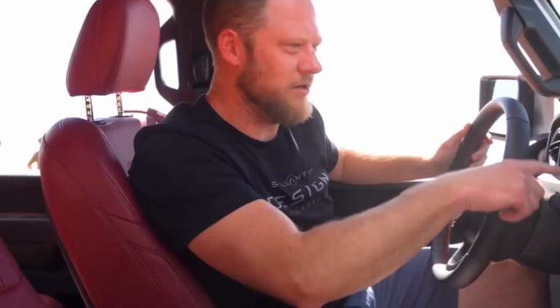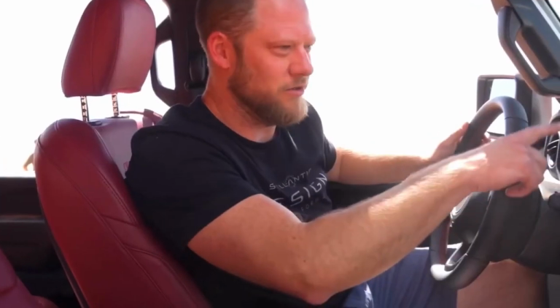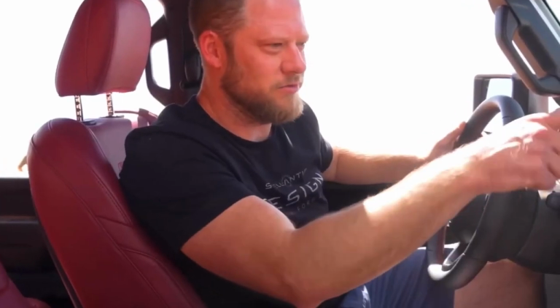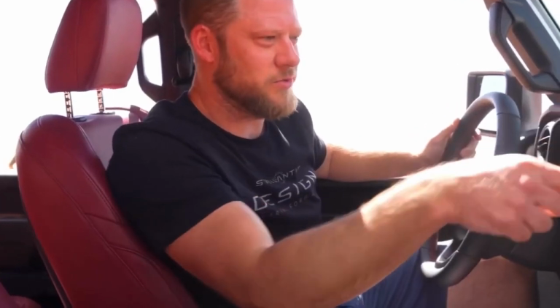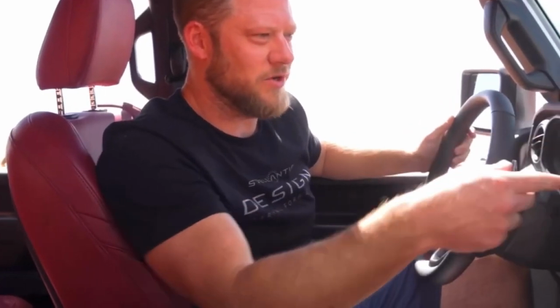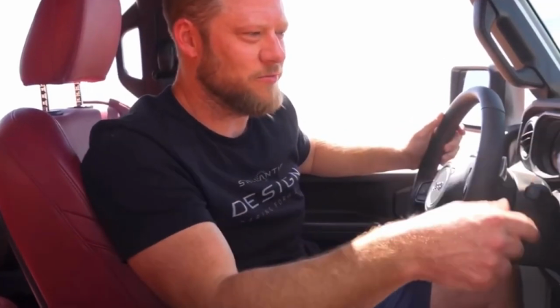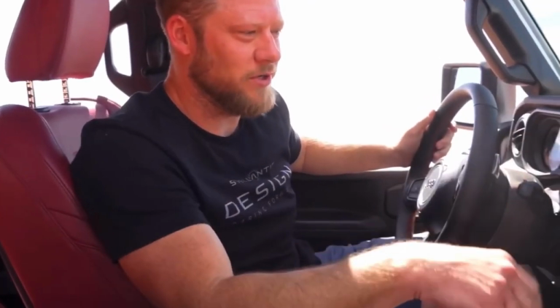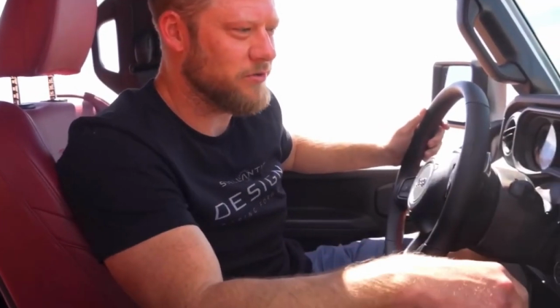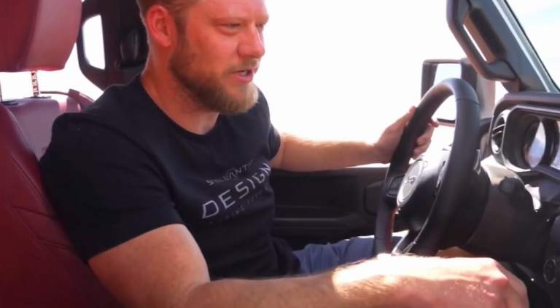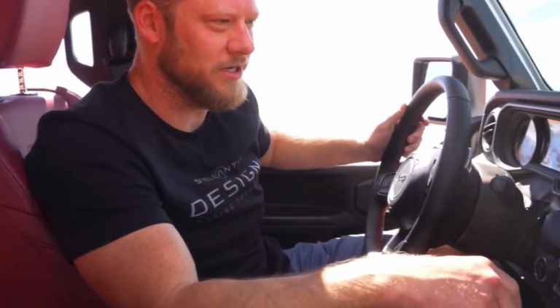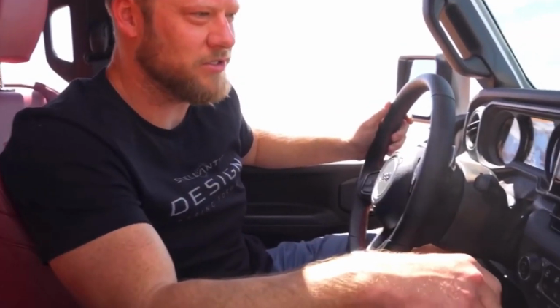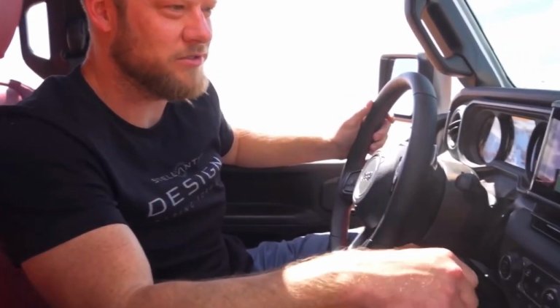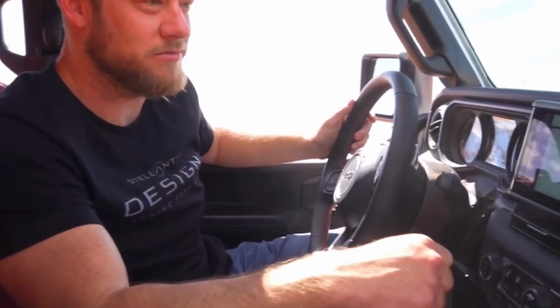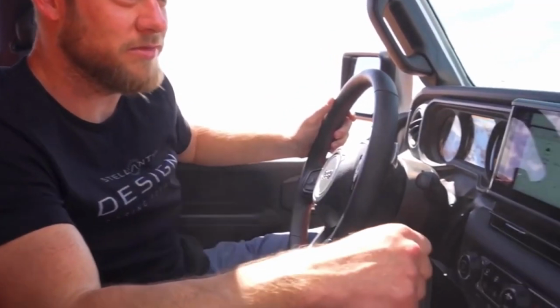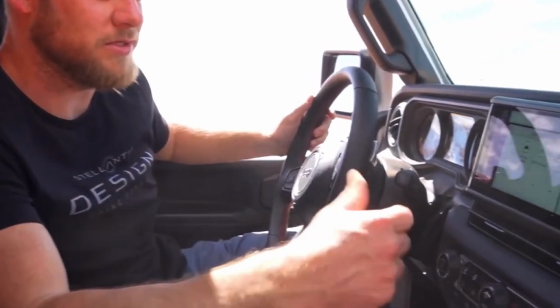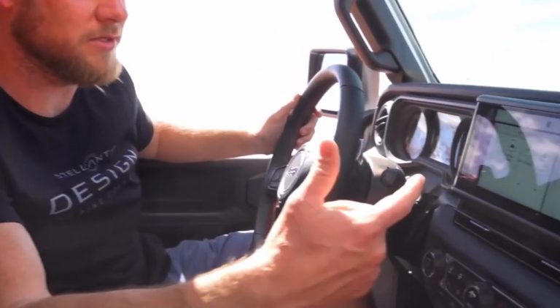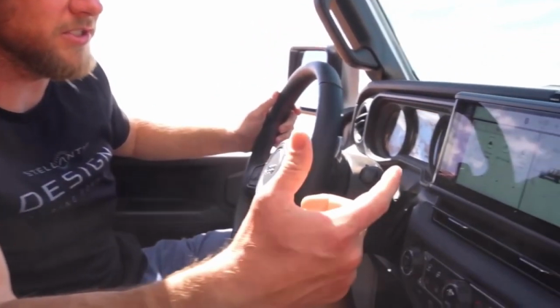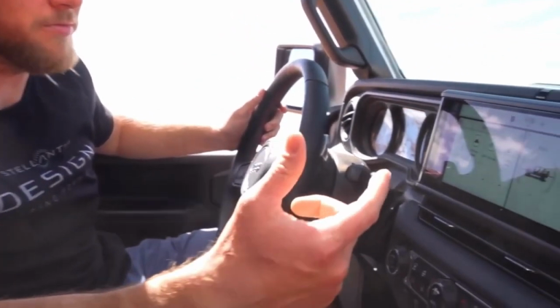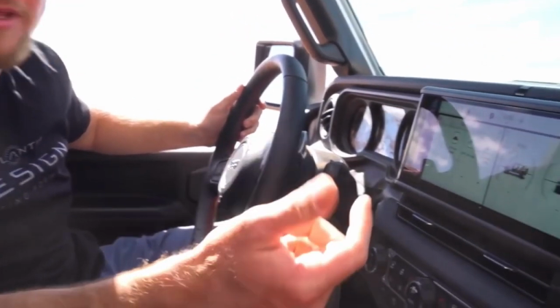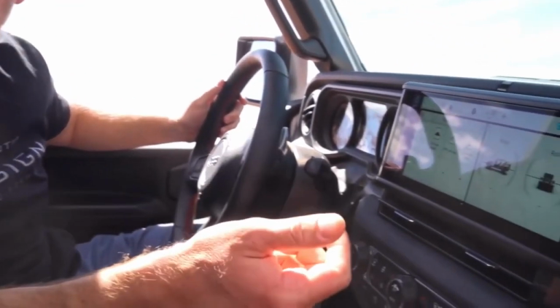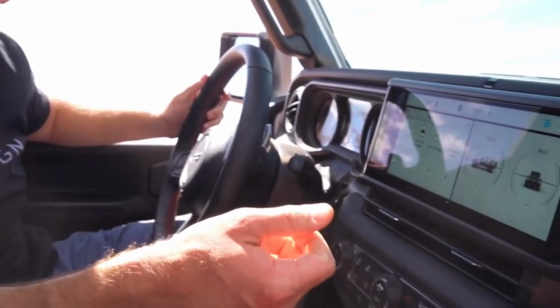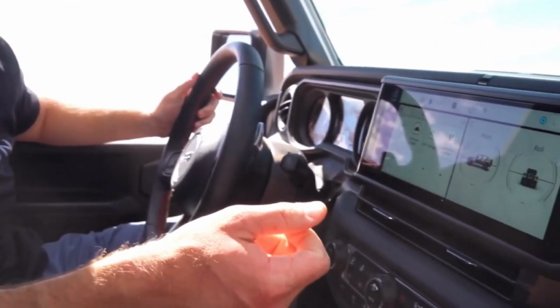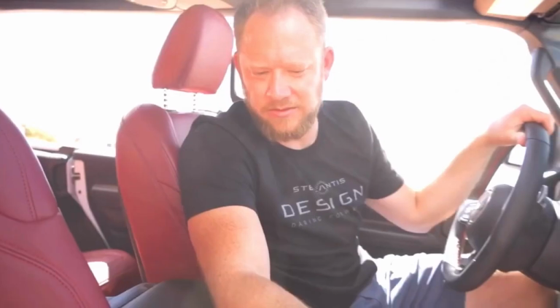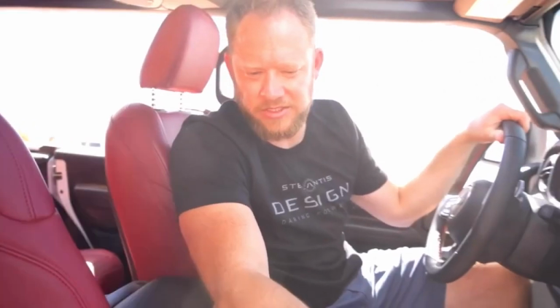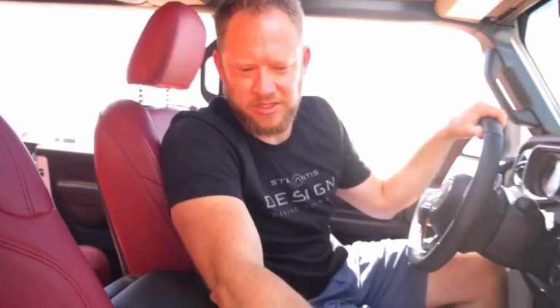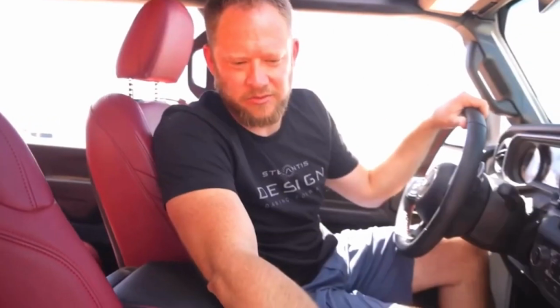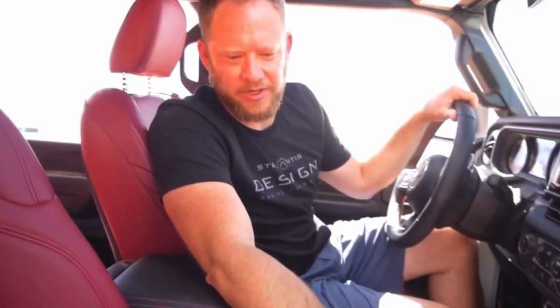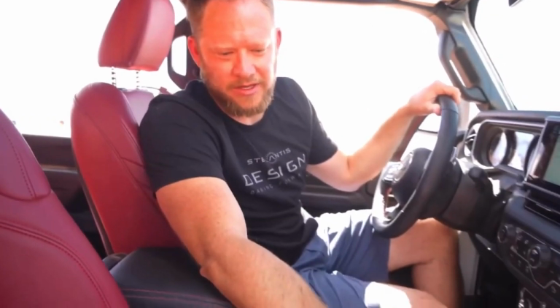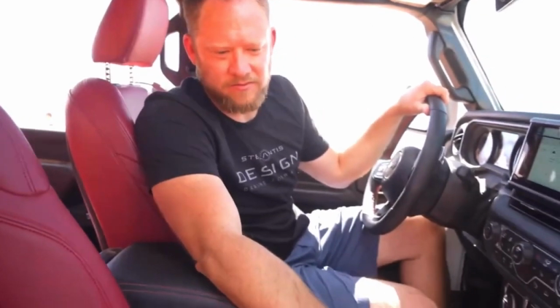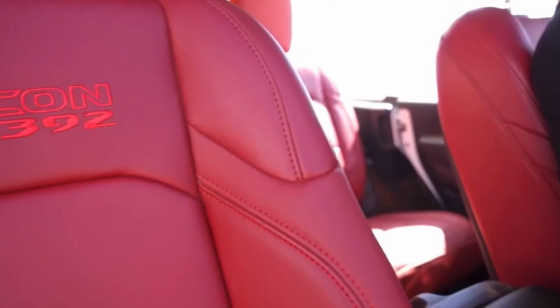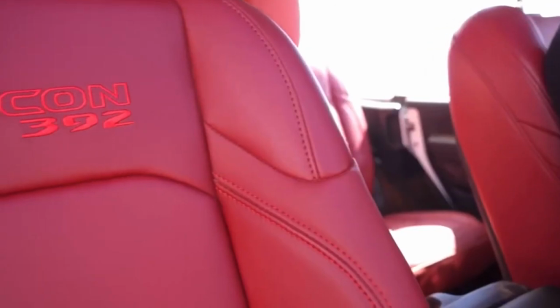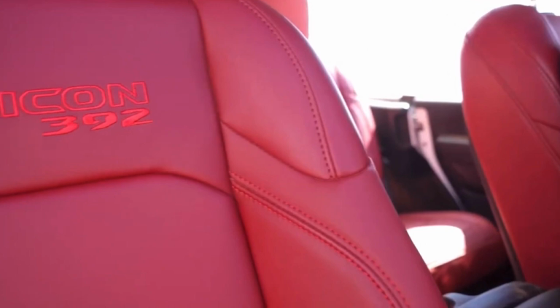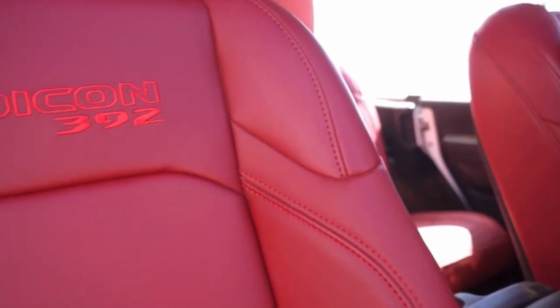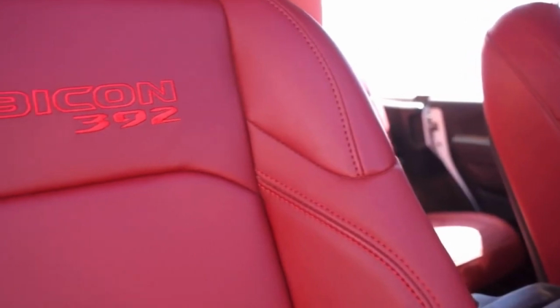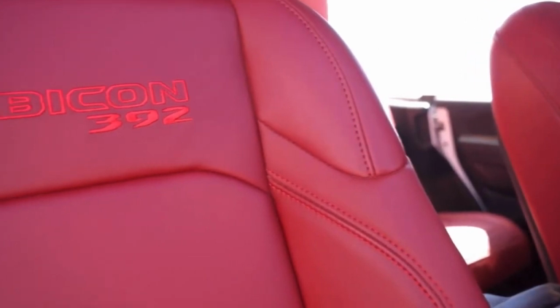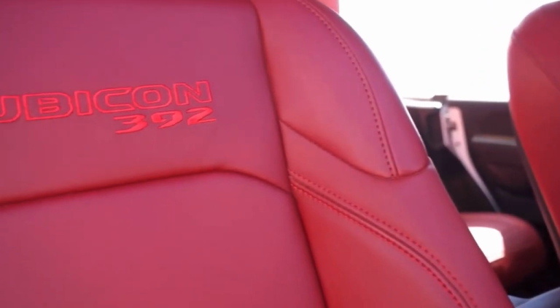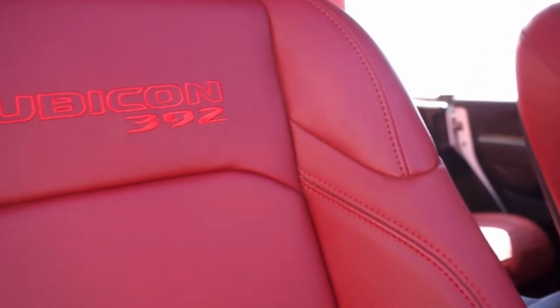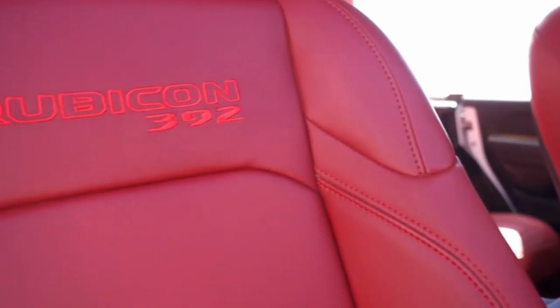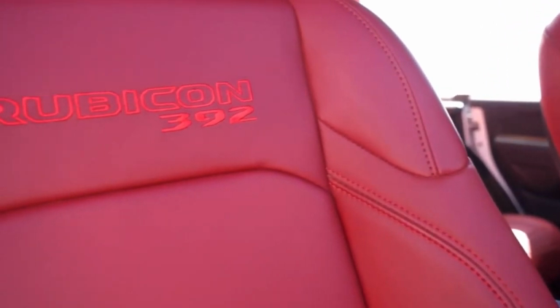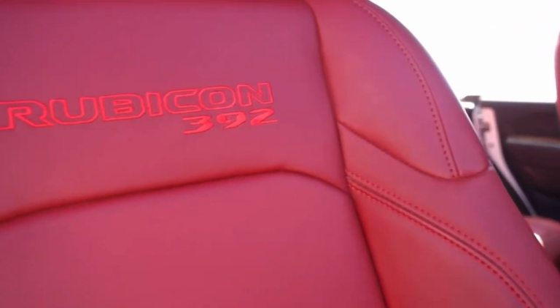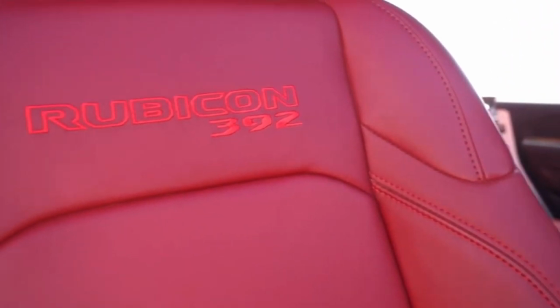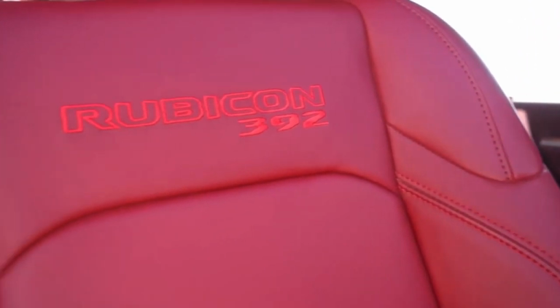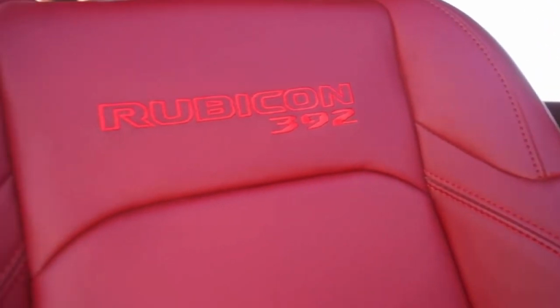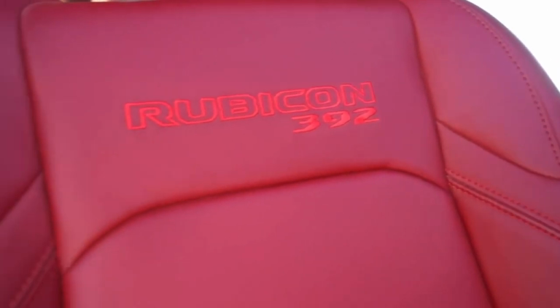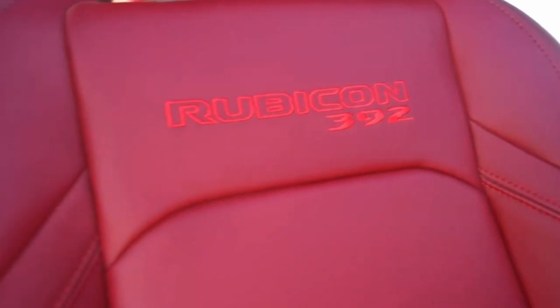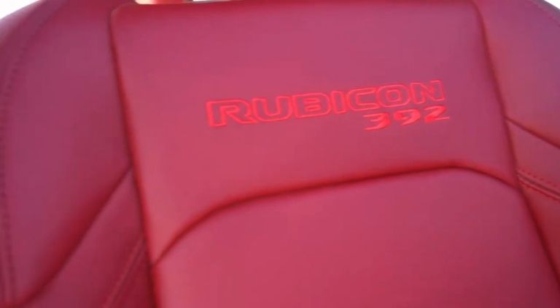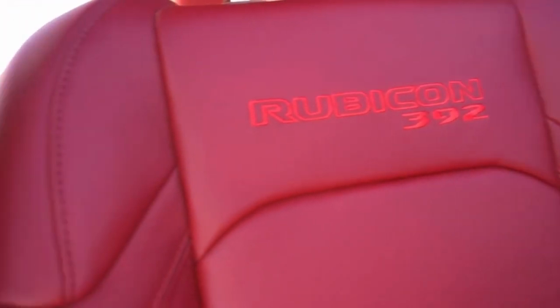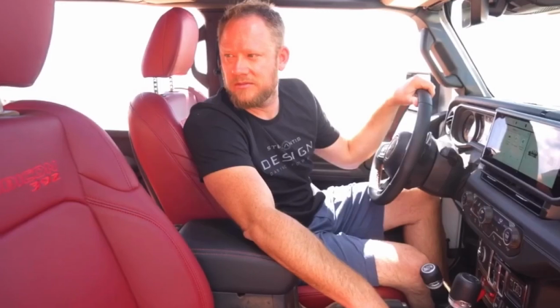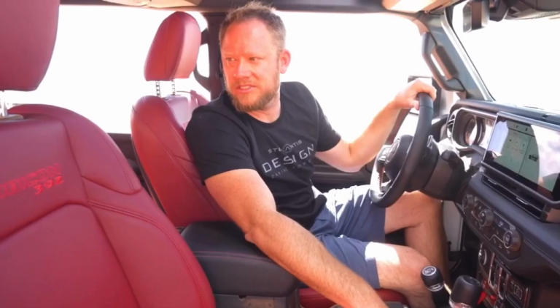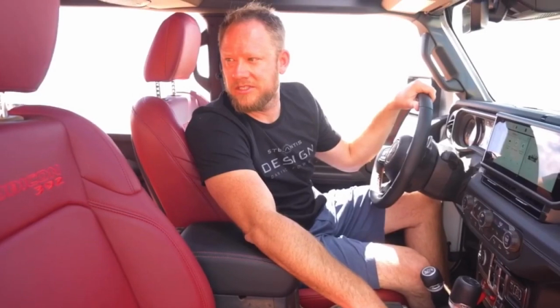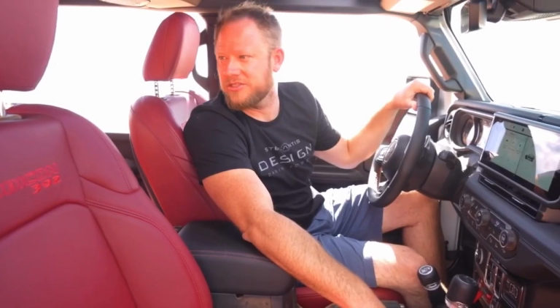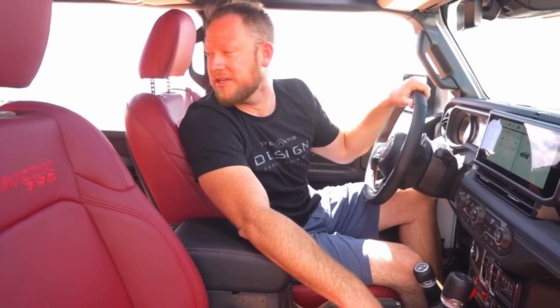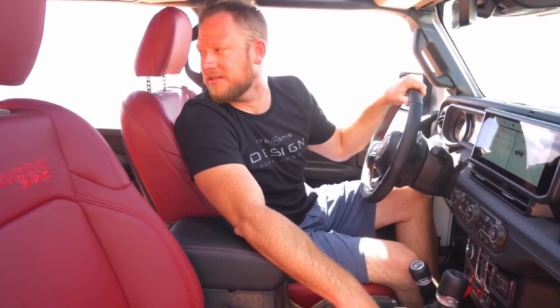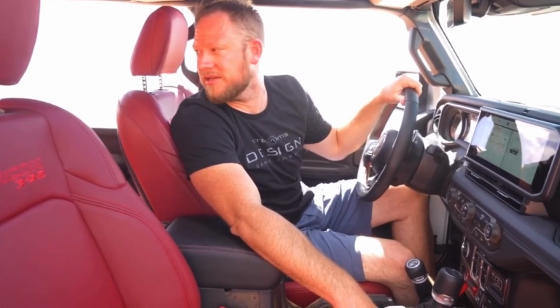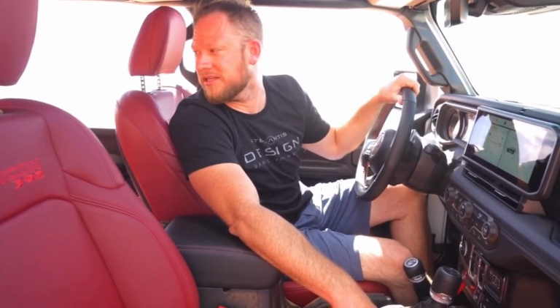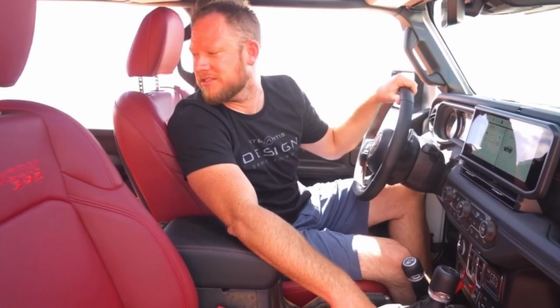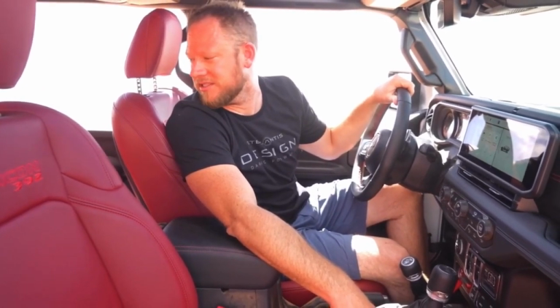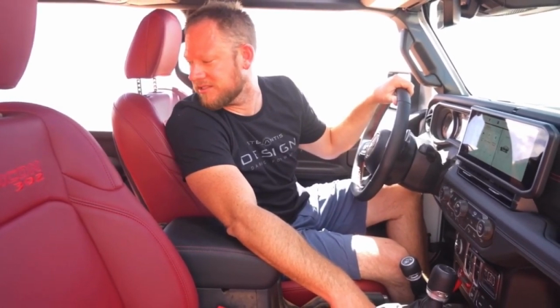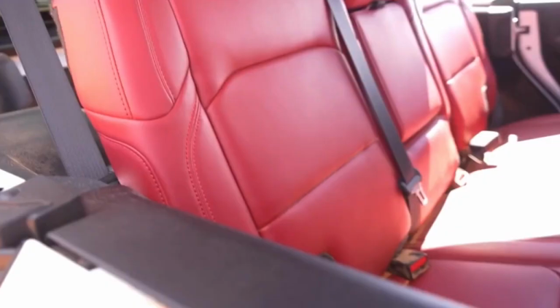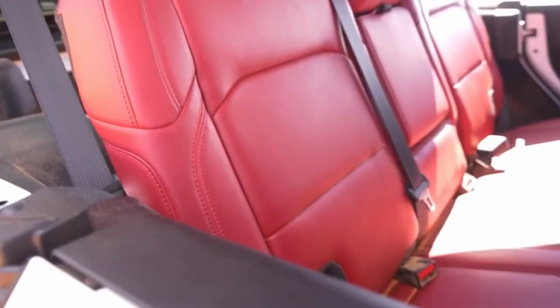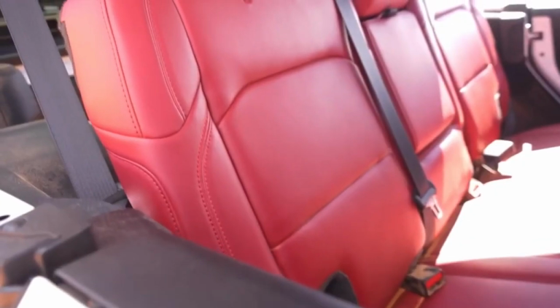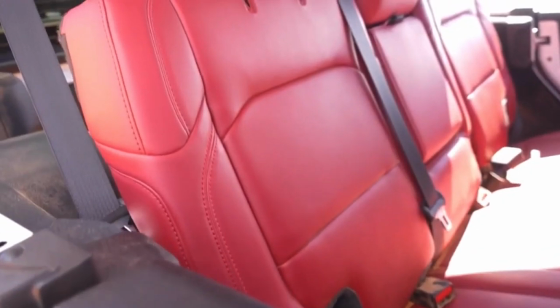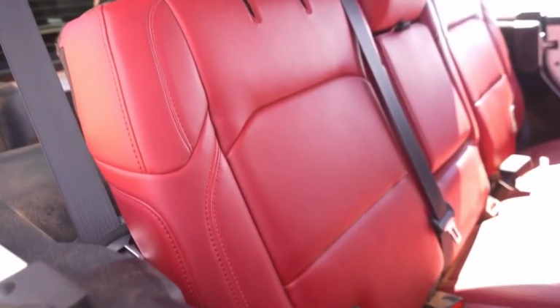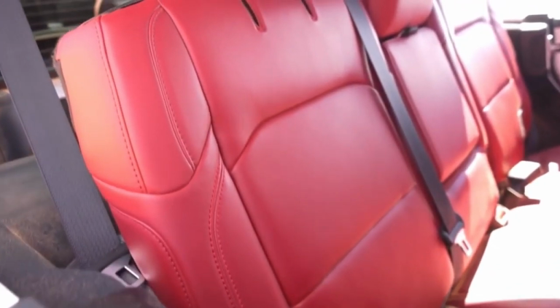A new 12.3 inch display screen. This year we have exclusive red leather stitching and seats for the whole interior.